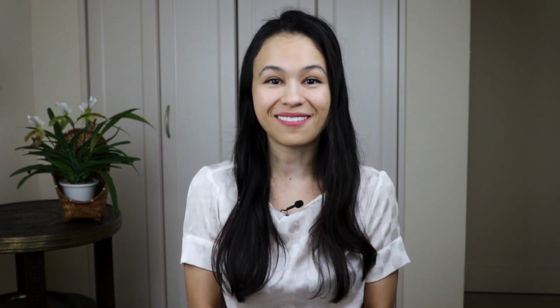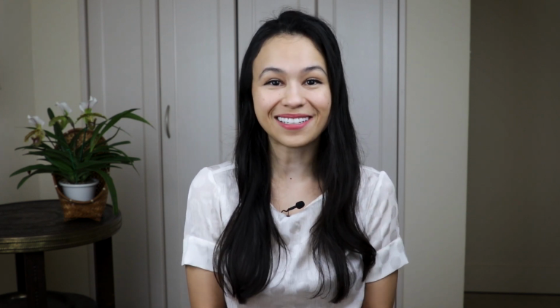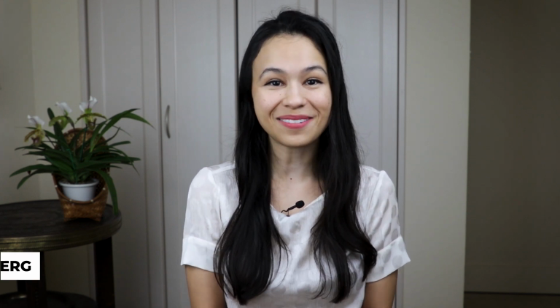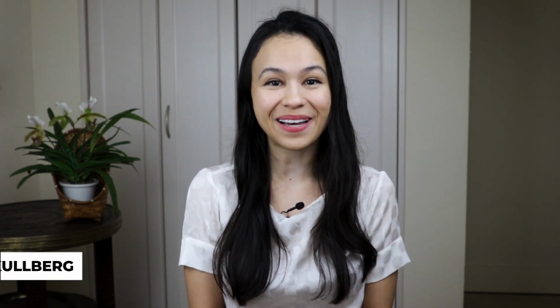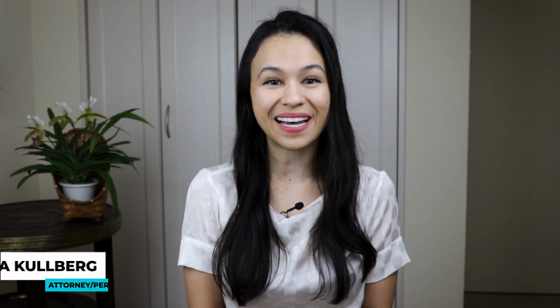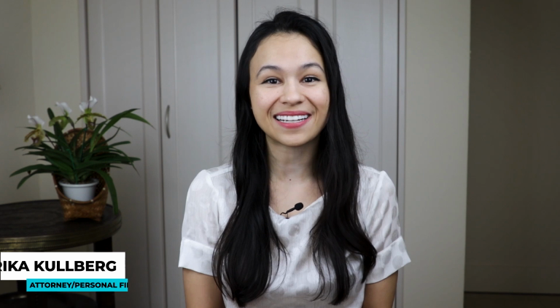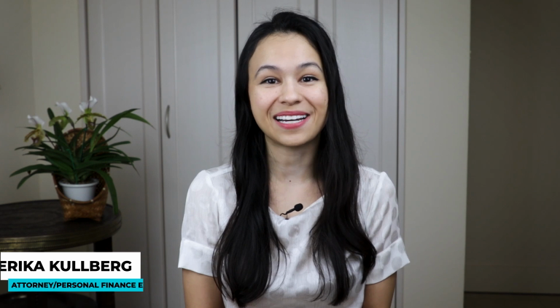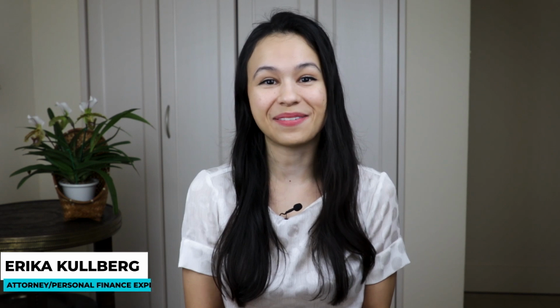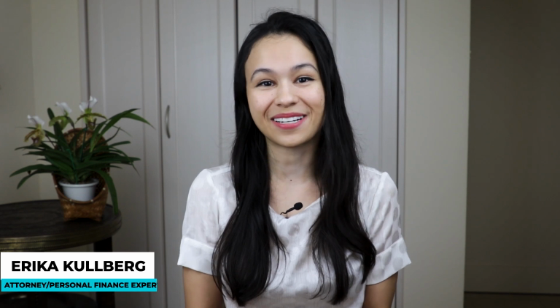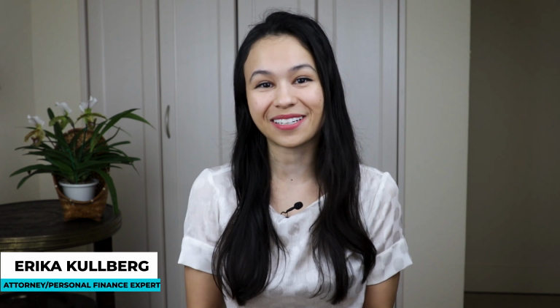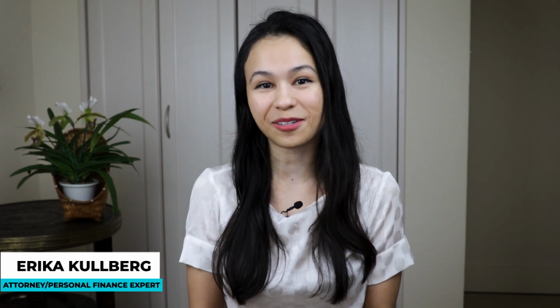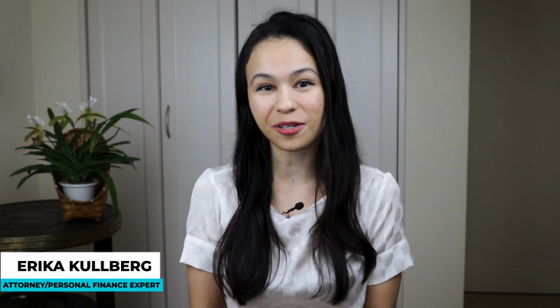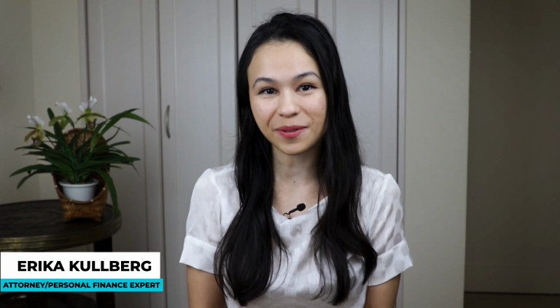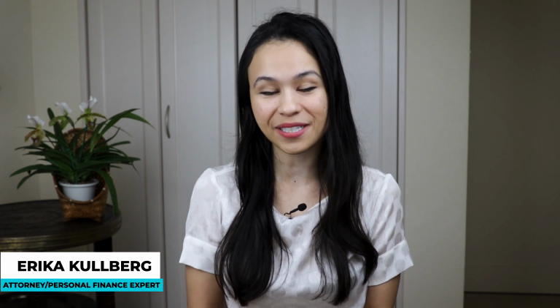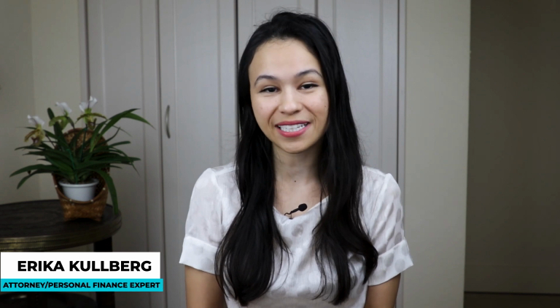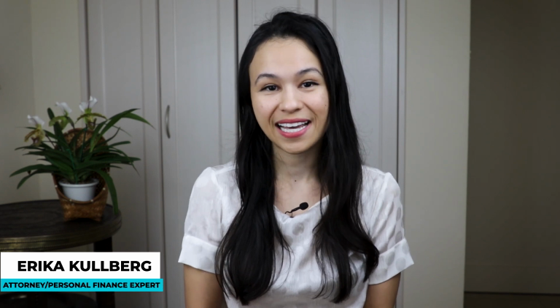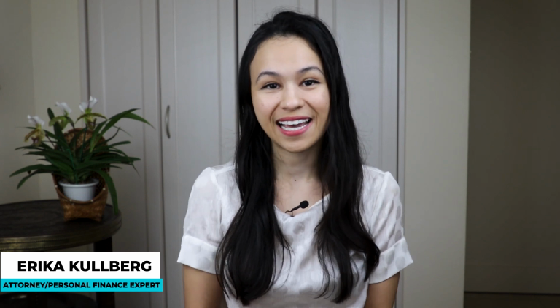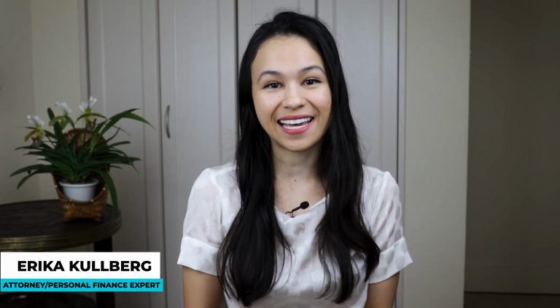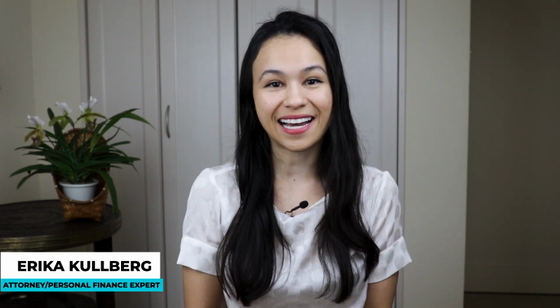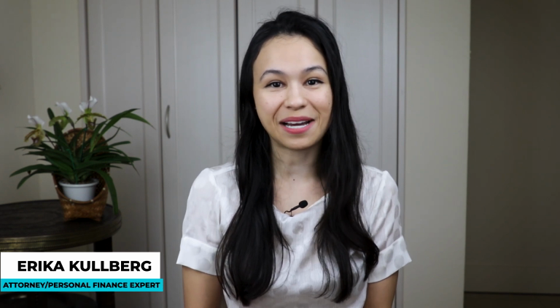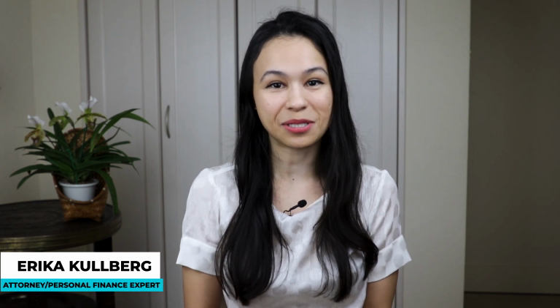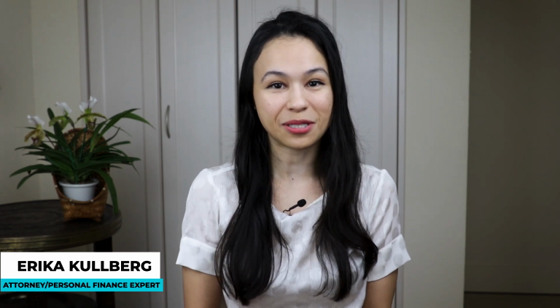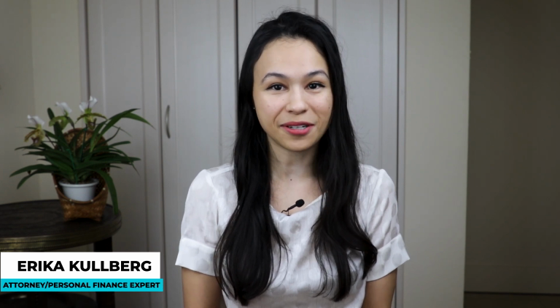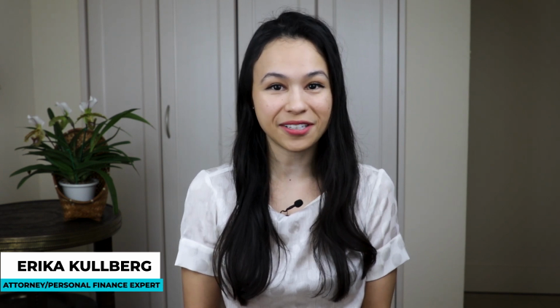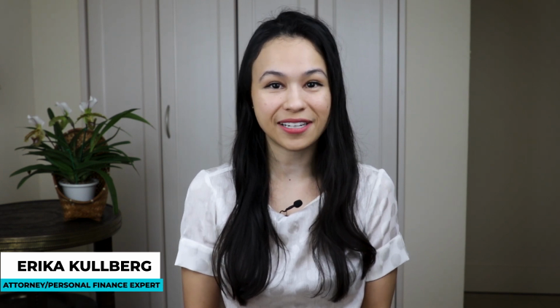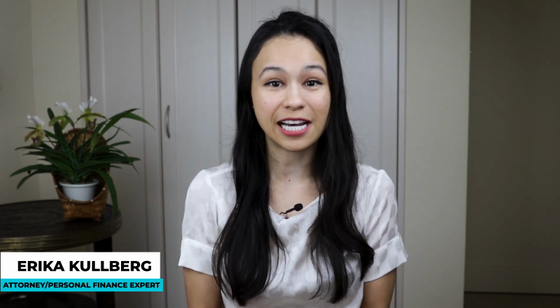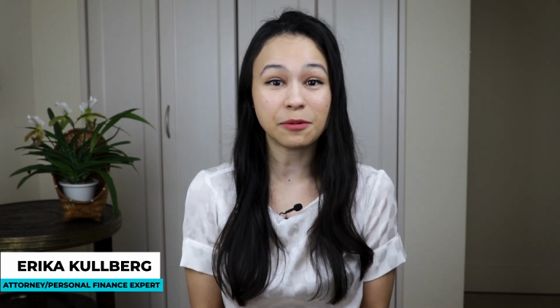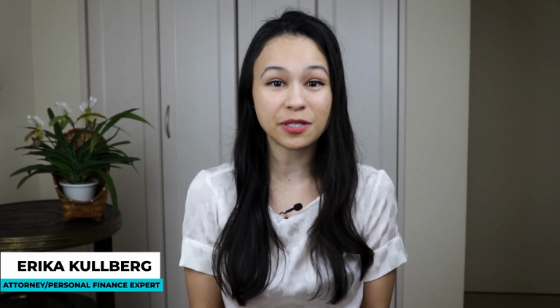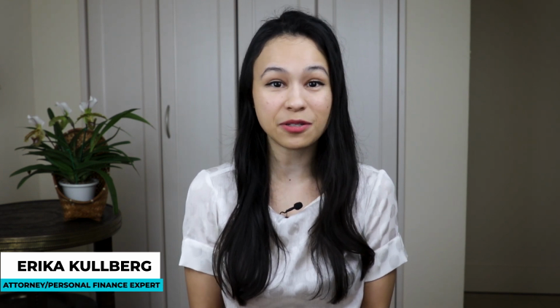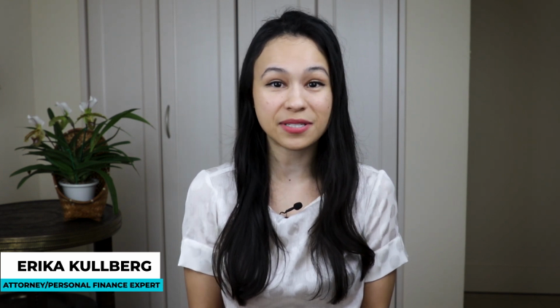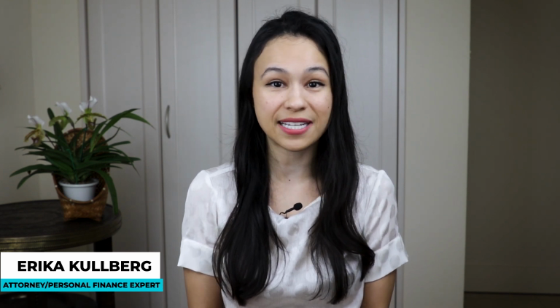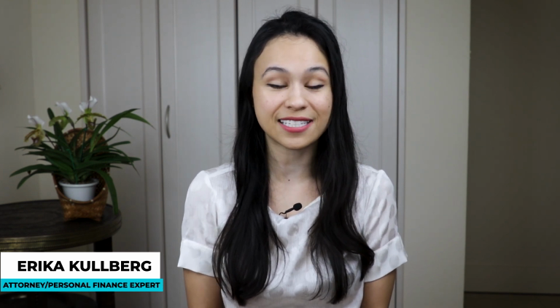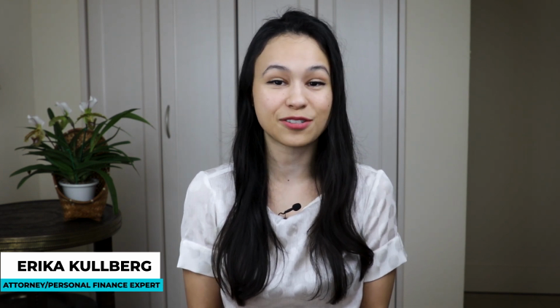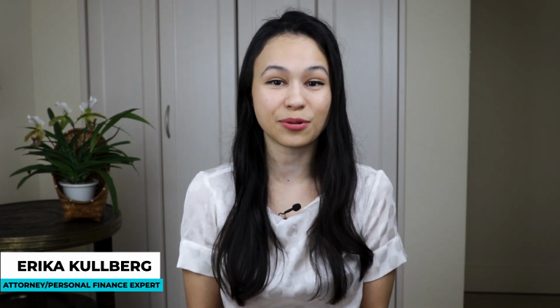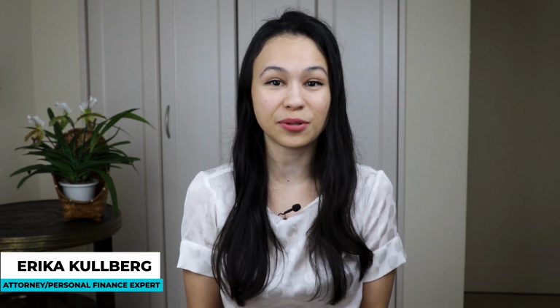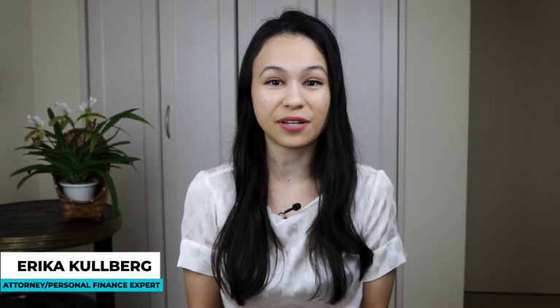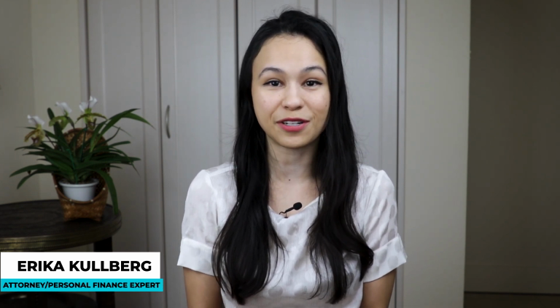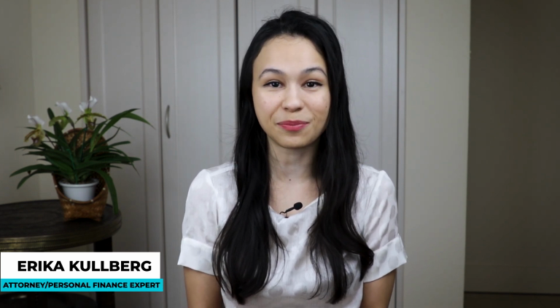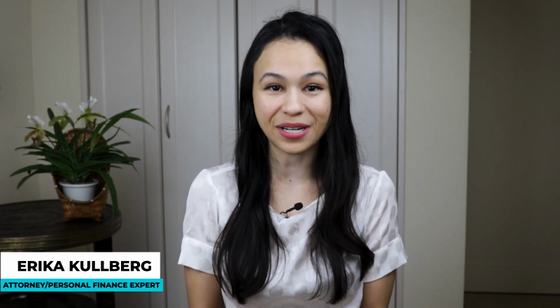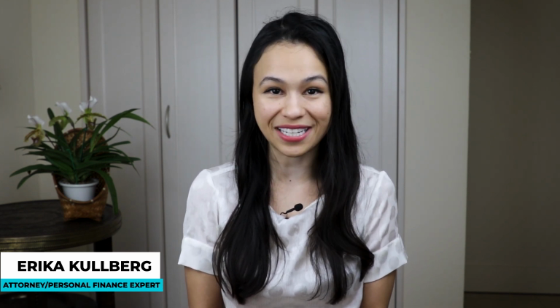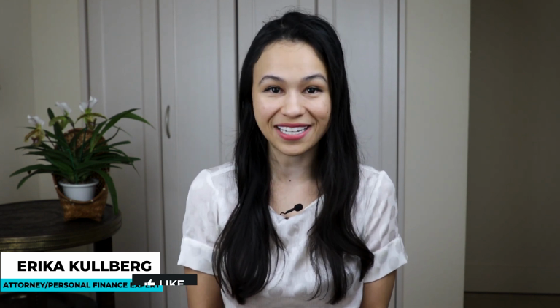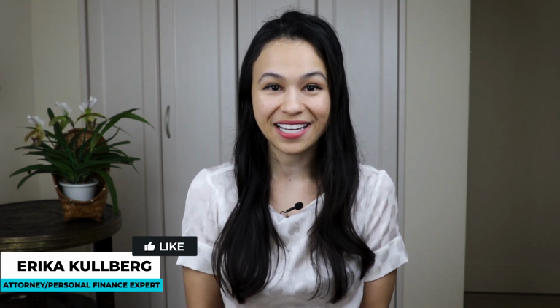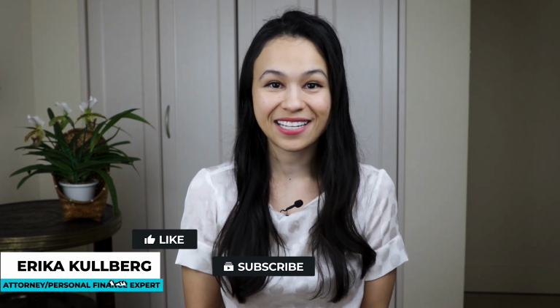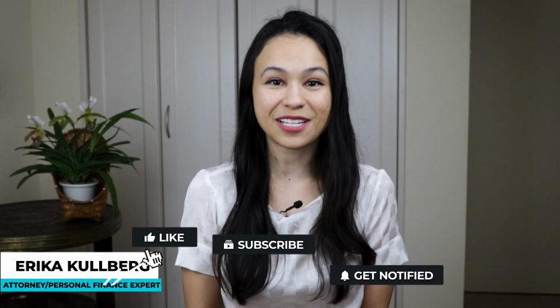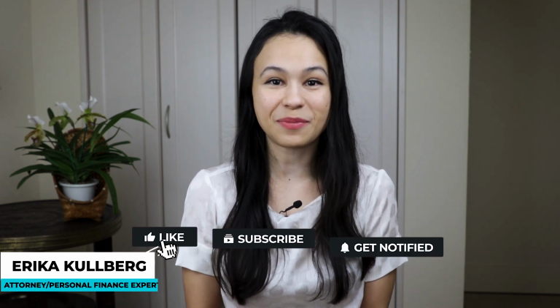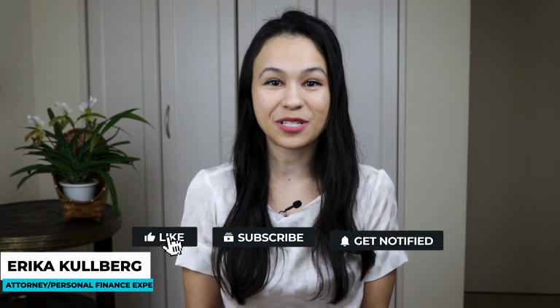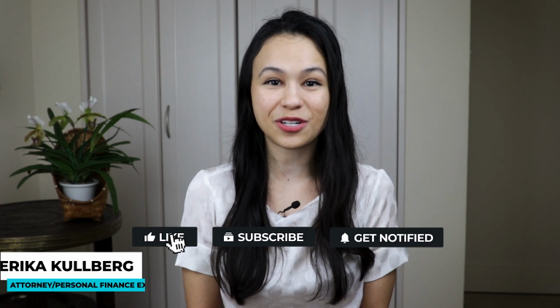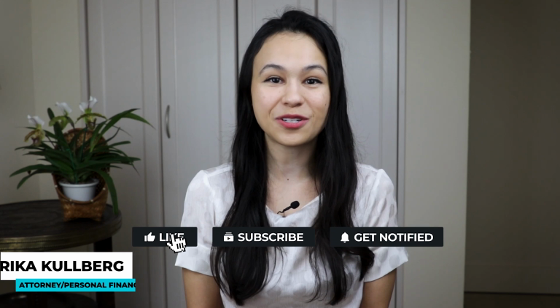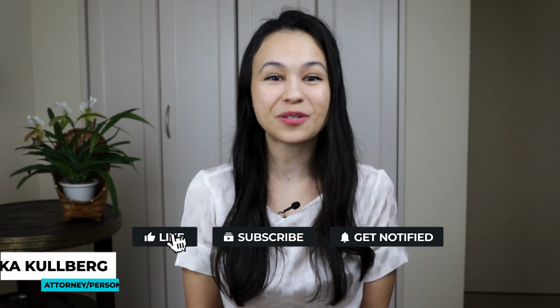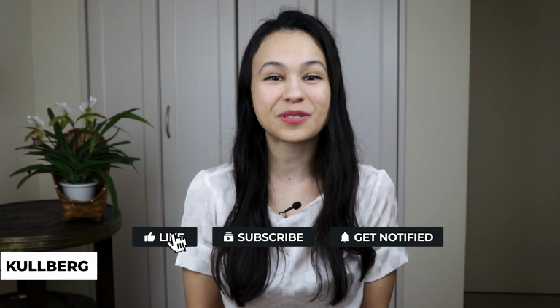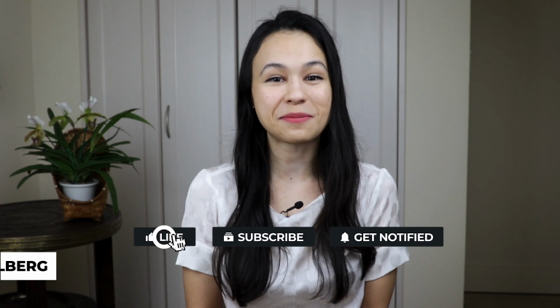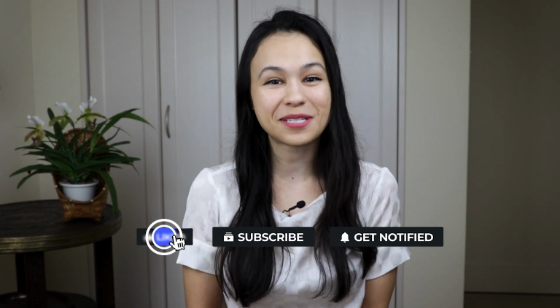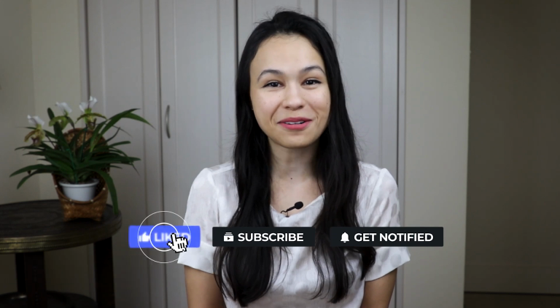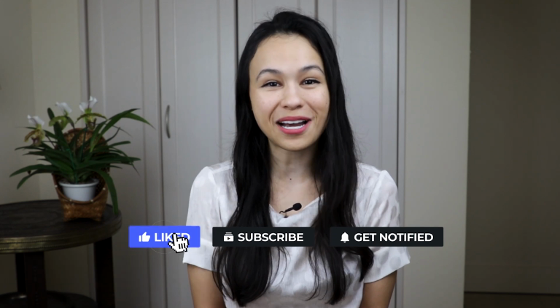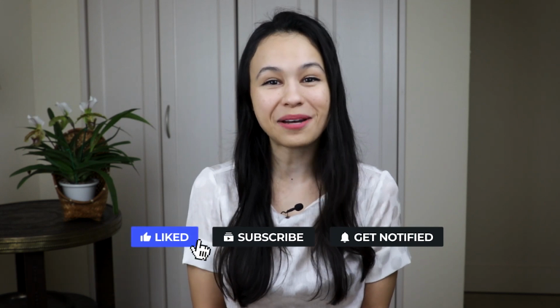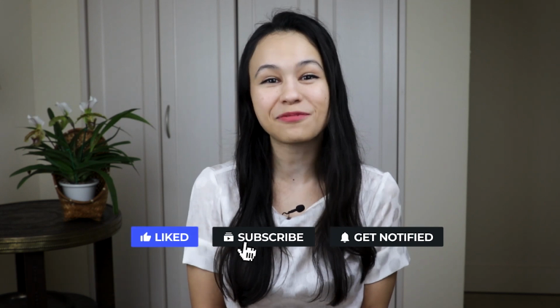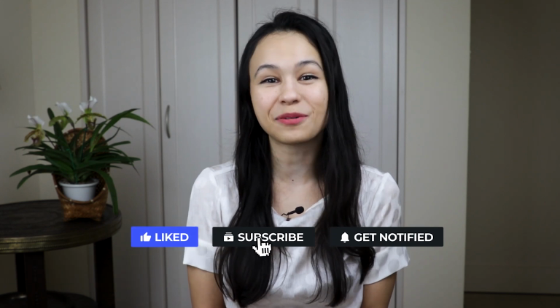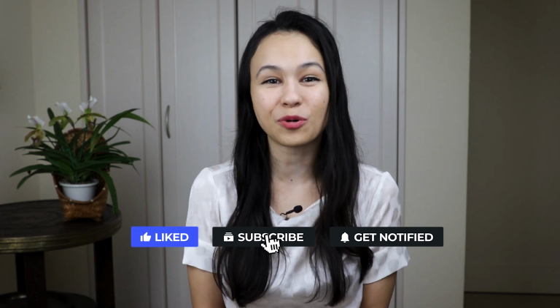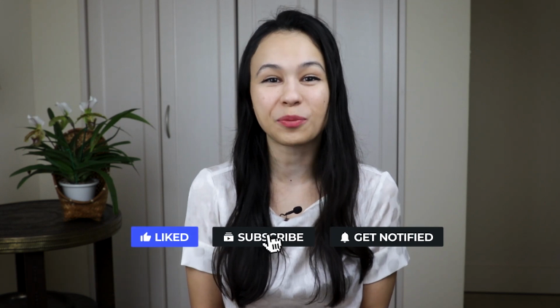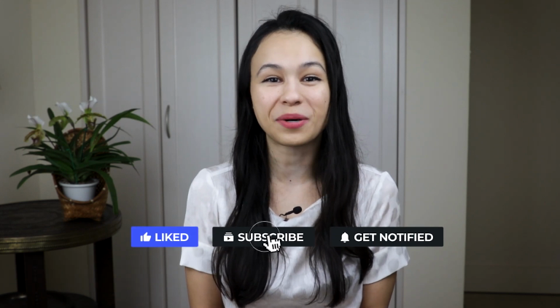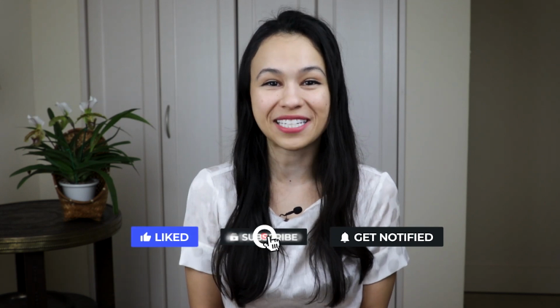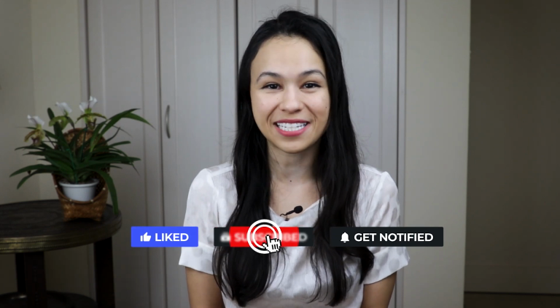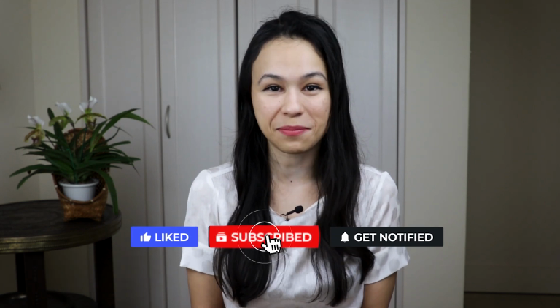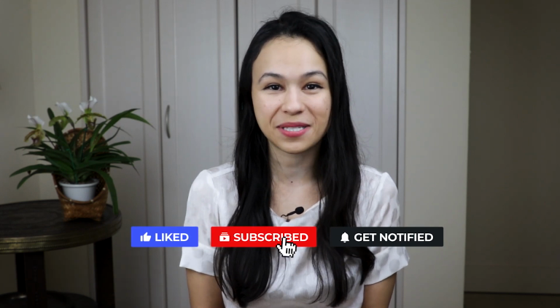Welcome back, I'm Erica Kohlberg and I'm a lawyer helping you take control of your money, so be sure to subscribe for more money tips.